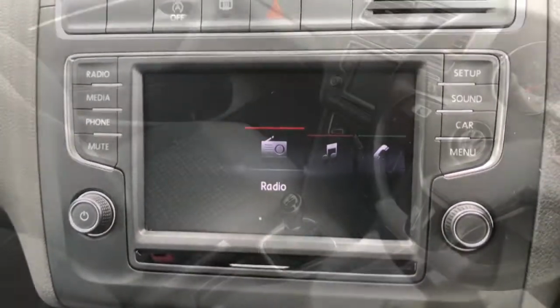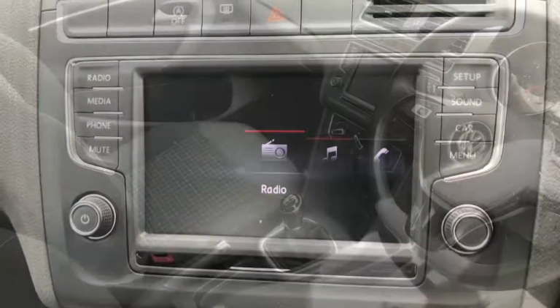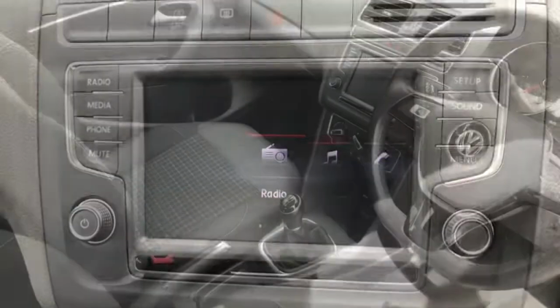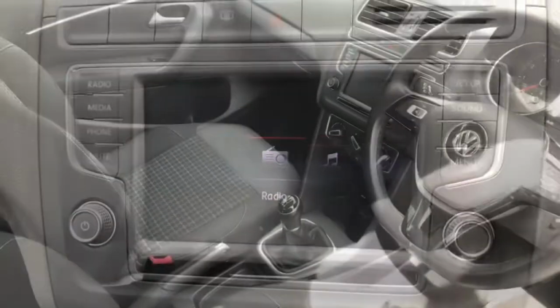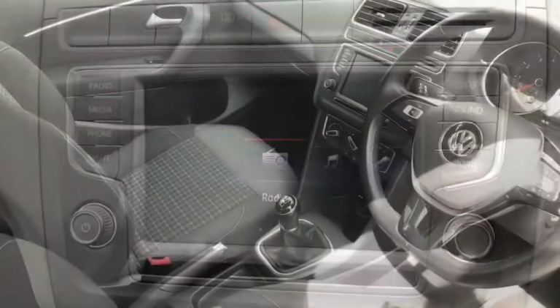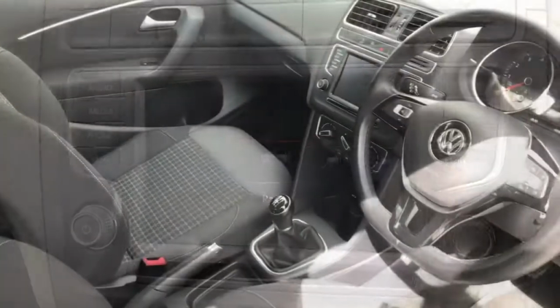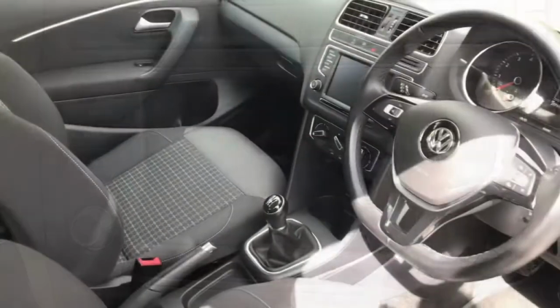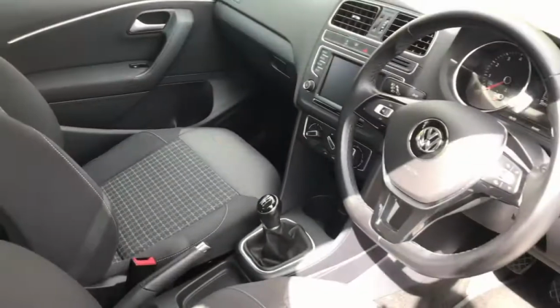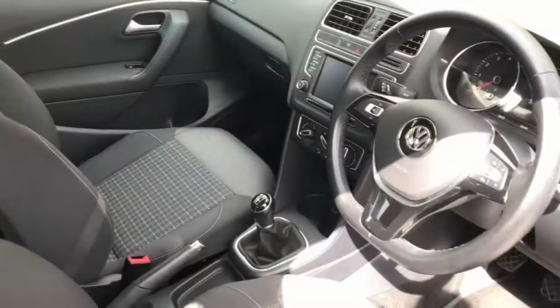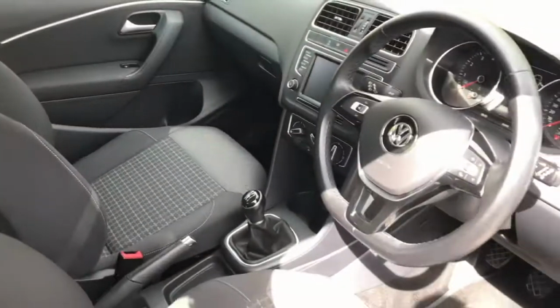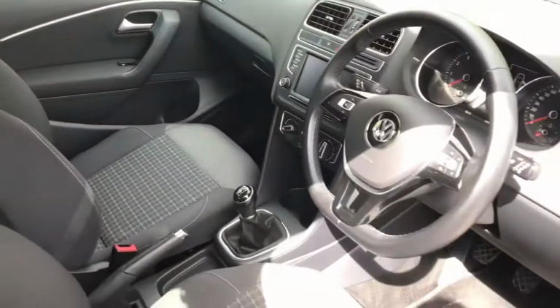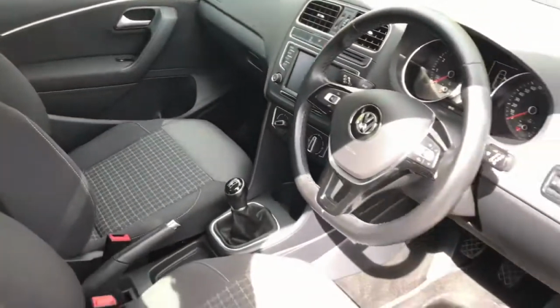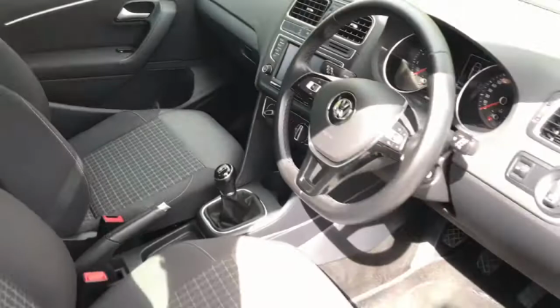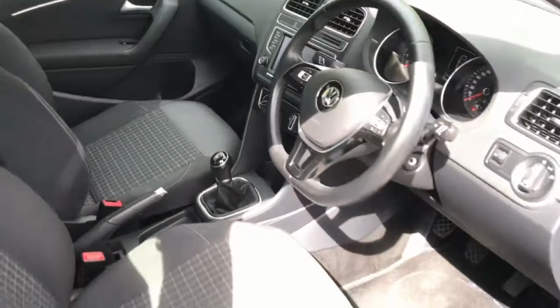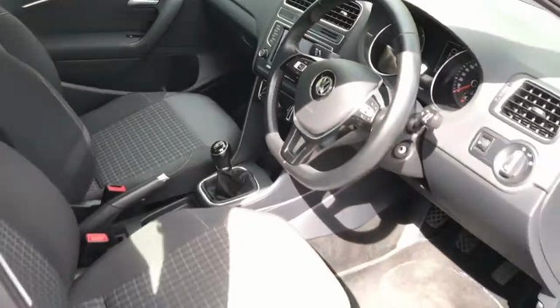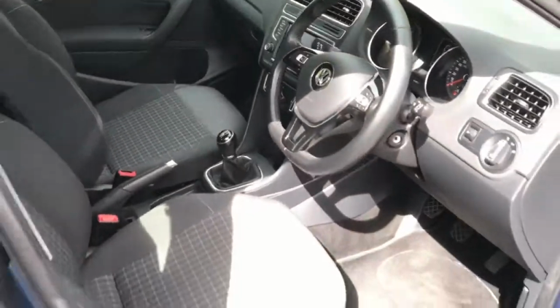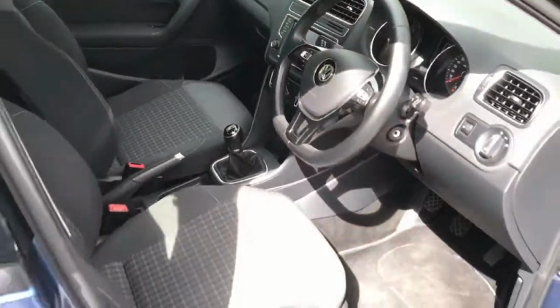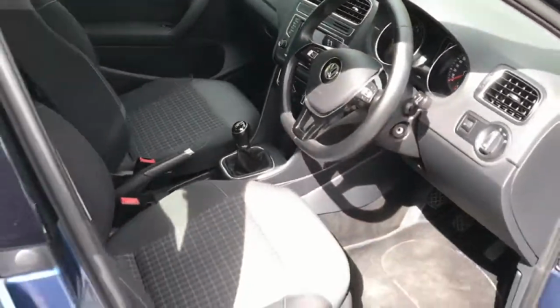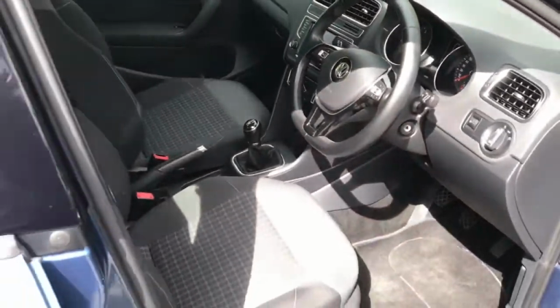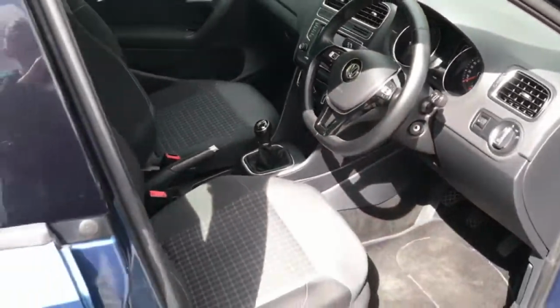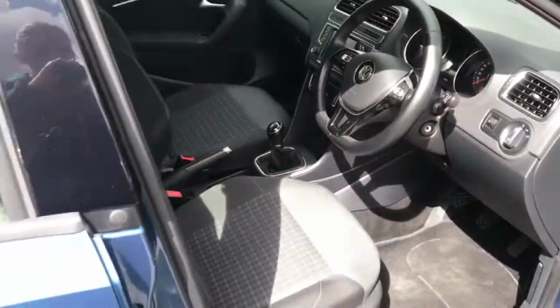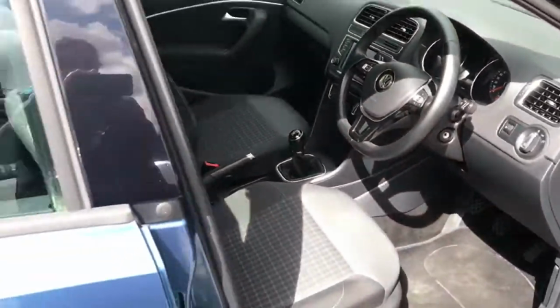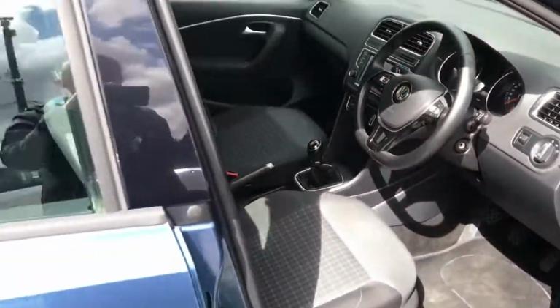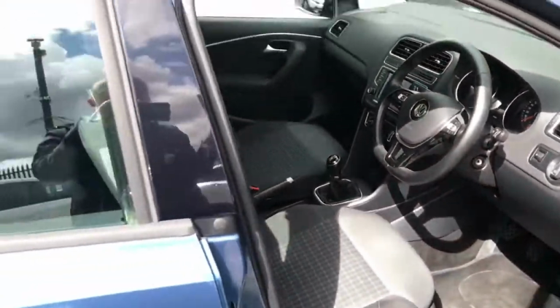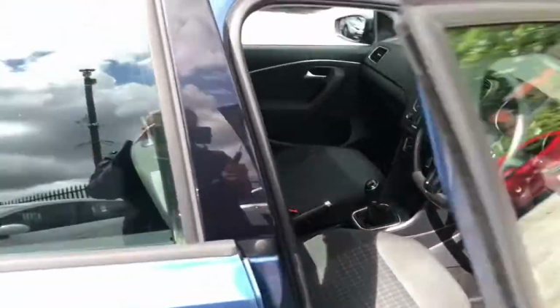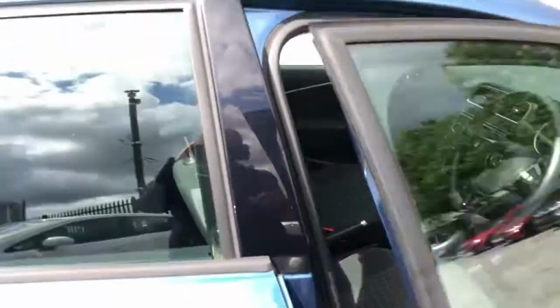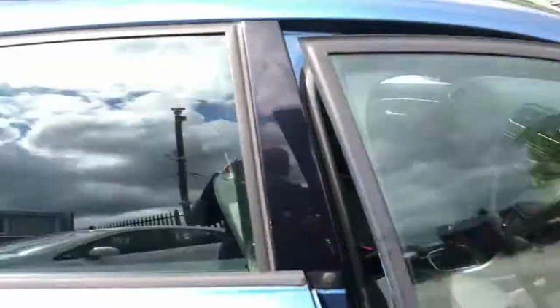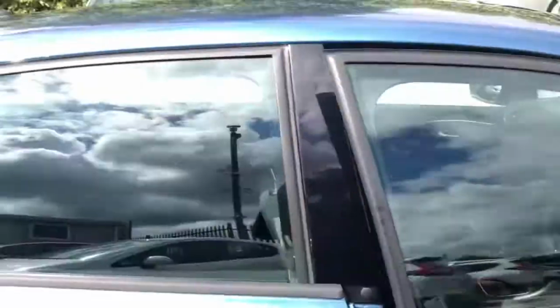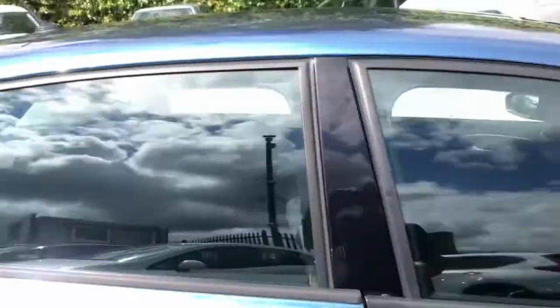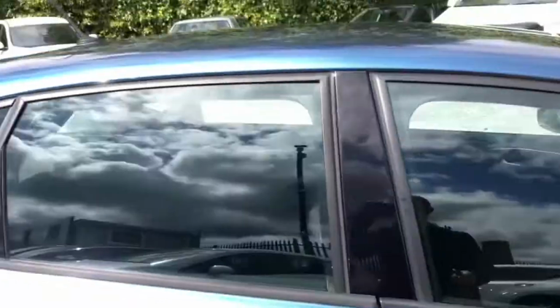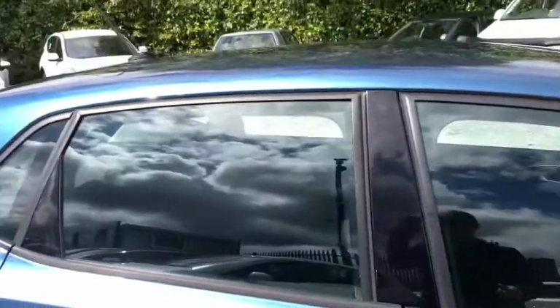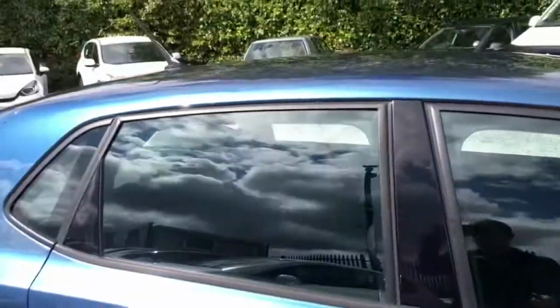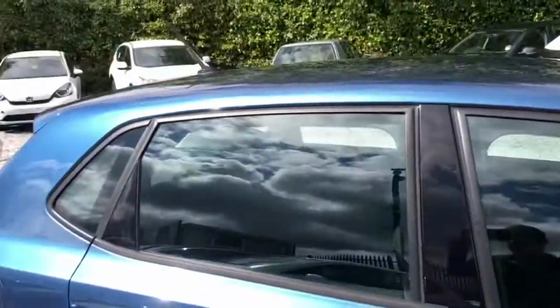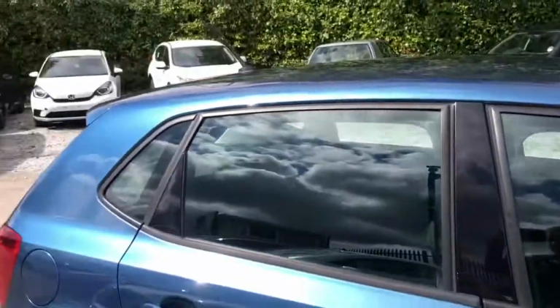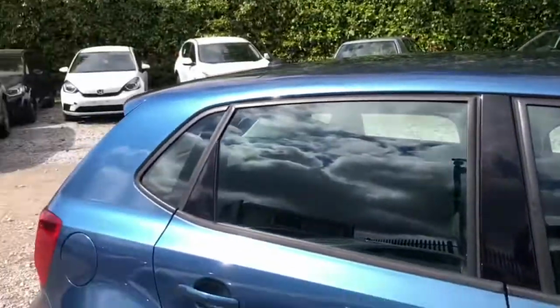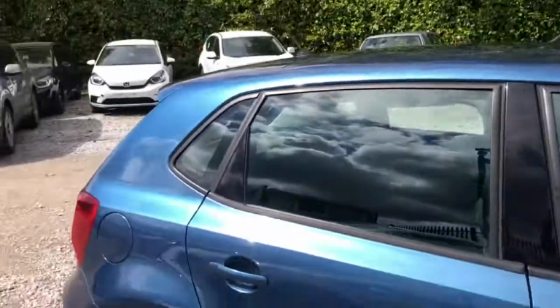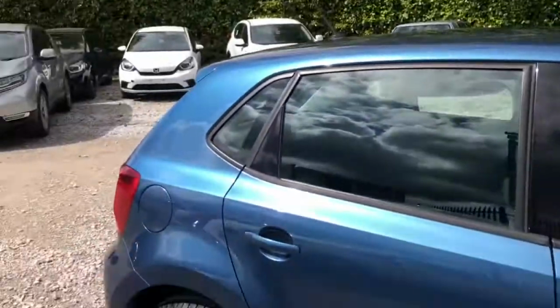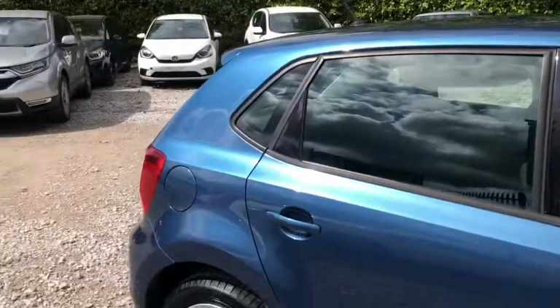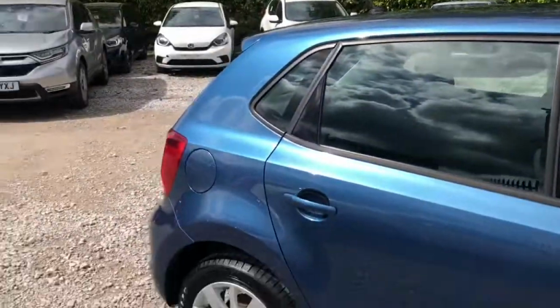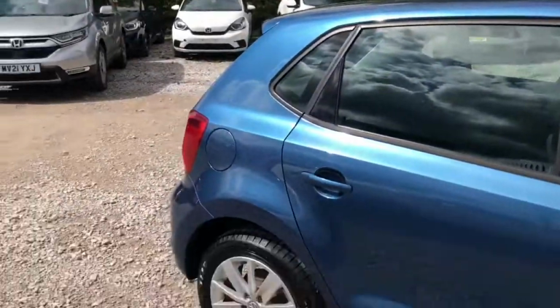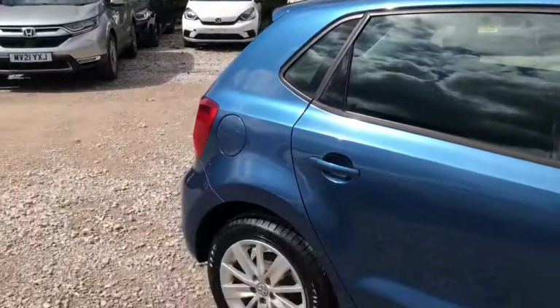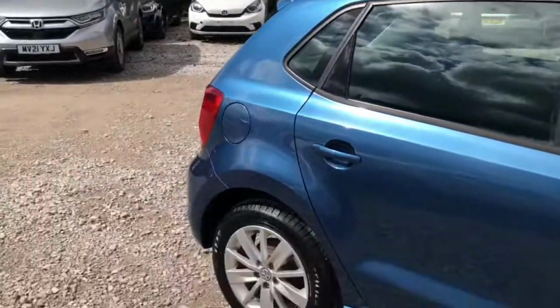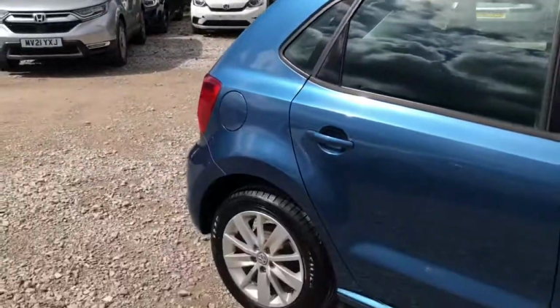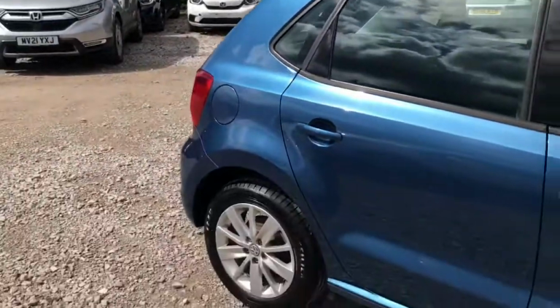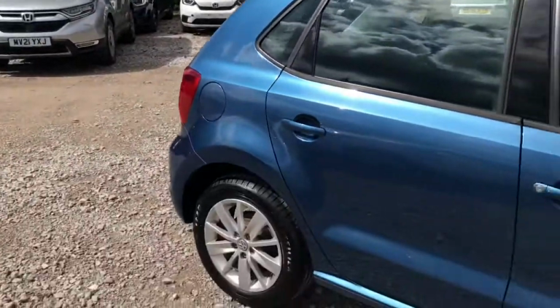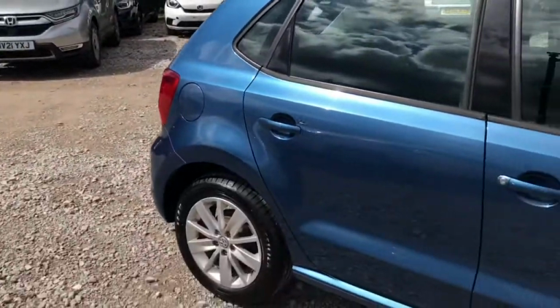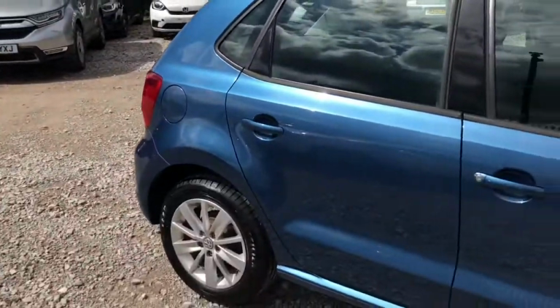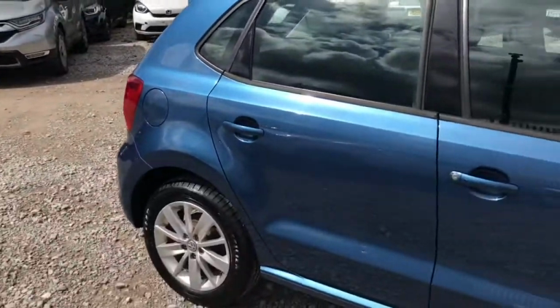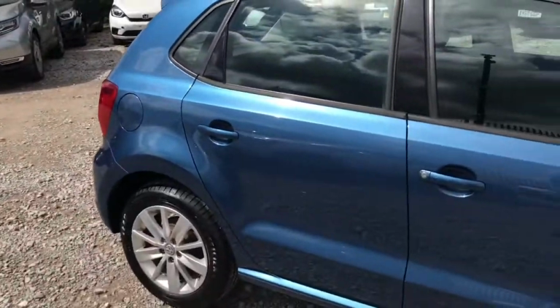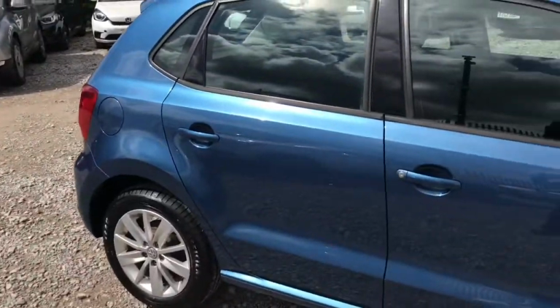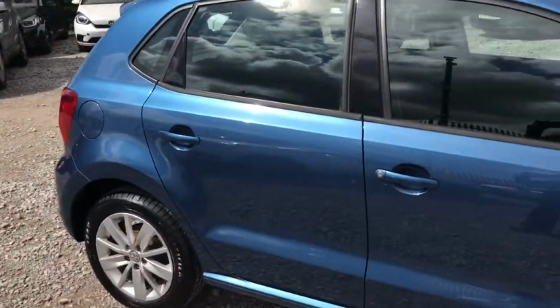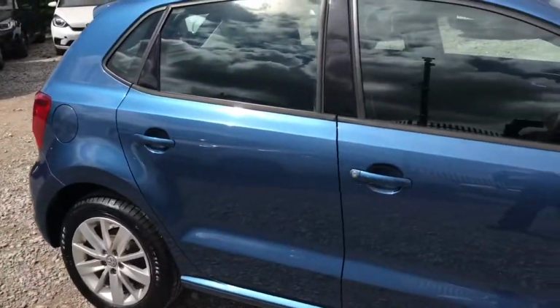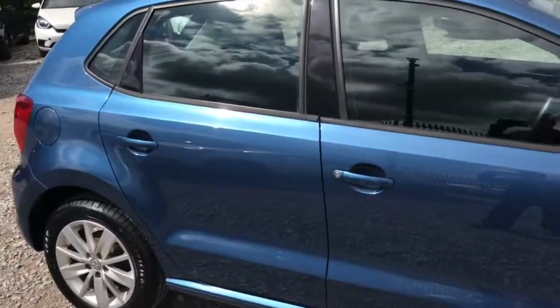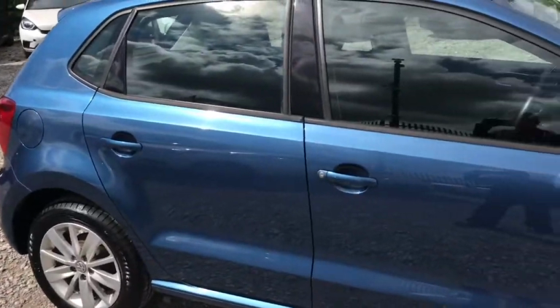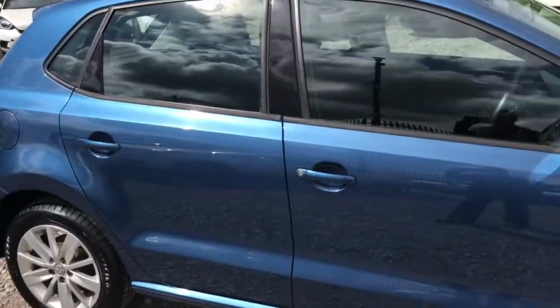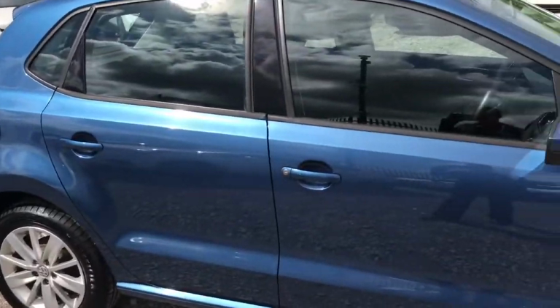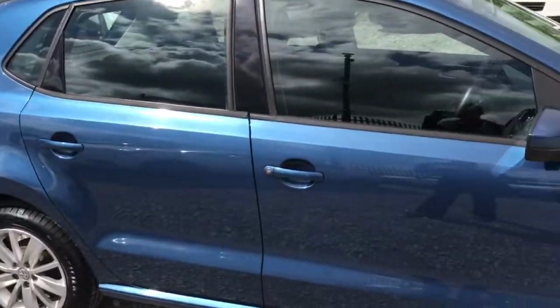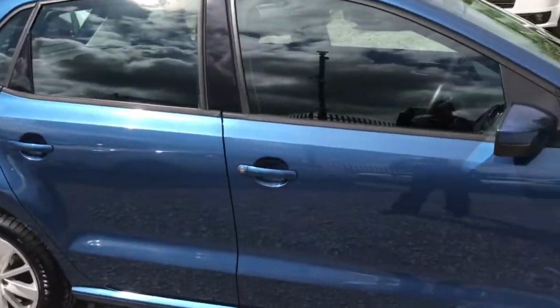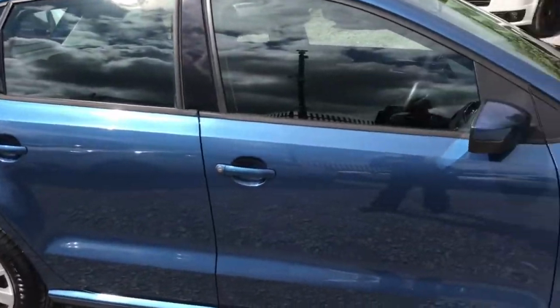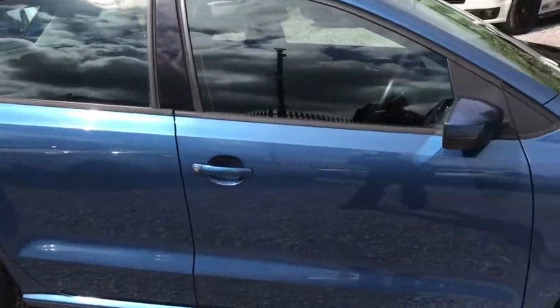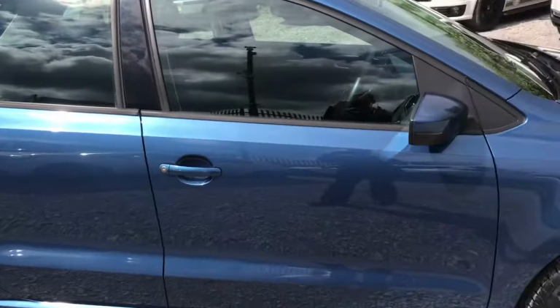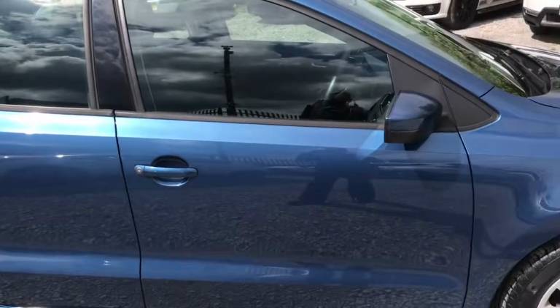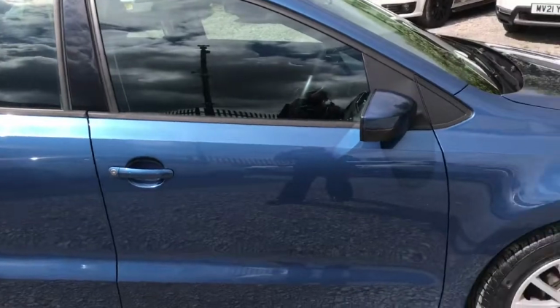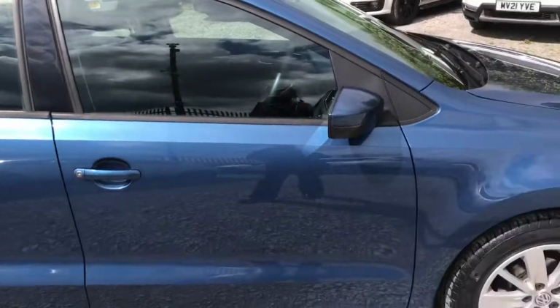If you could see yourself driving this lovely Volkswagen Polo, please don't forget to give us a call if you'd like any more information. Thank you for watching.